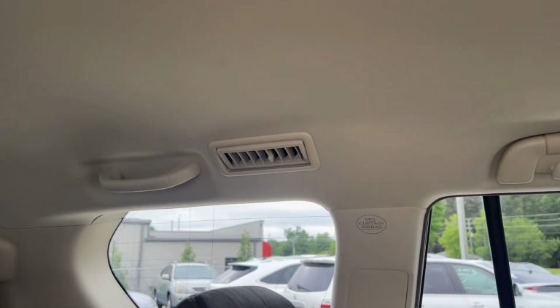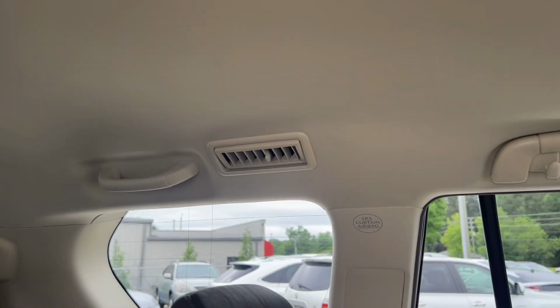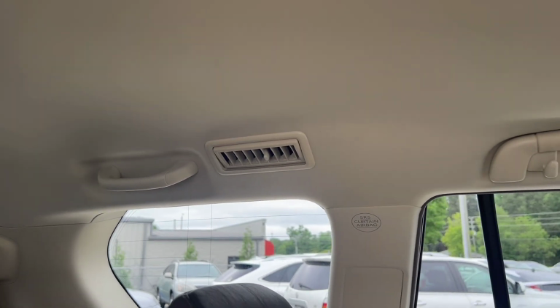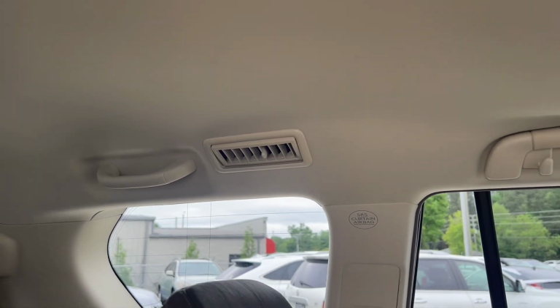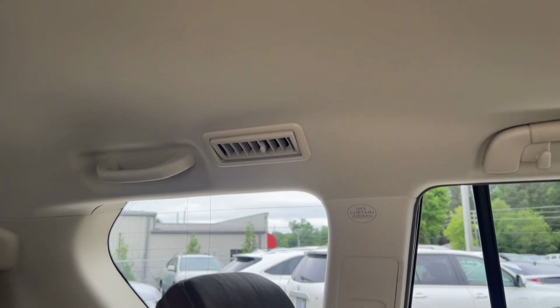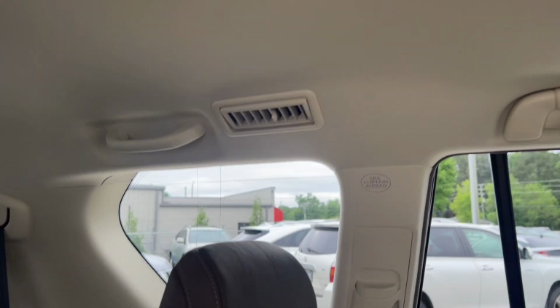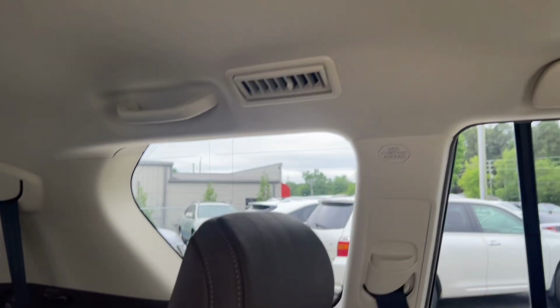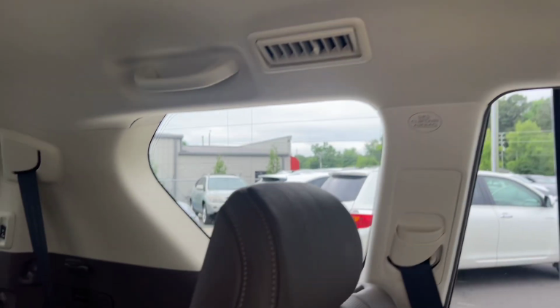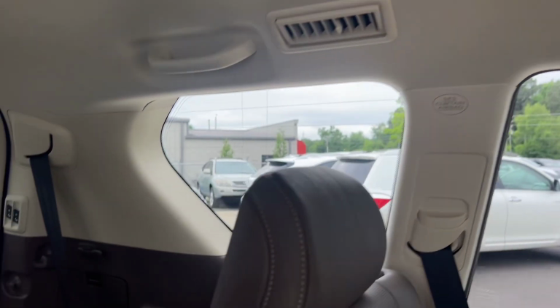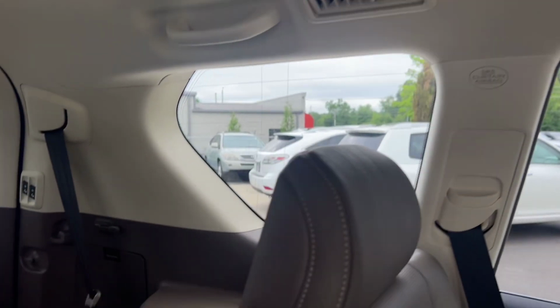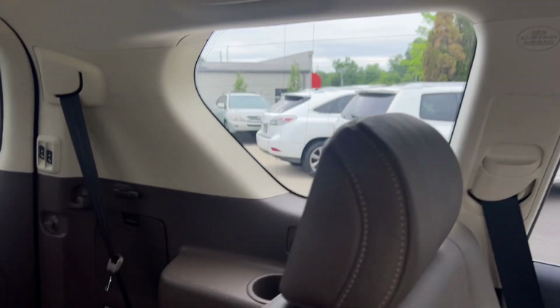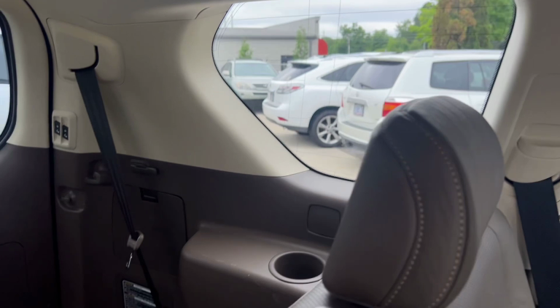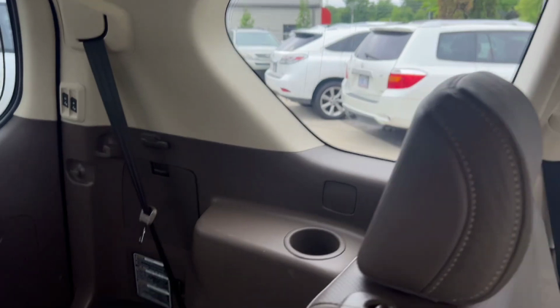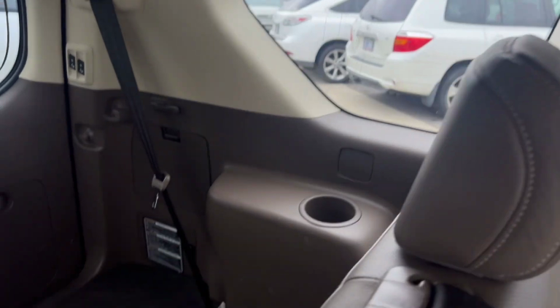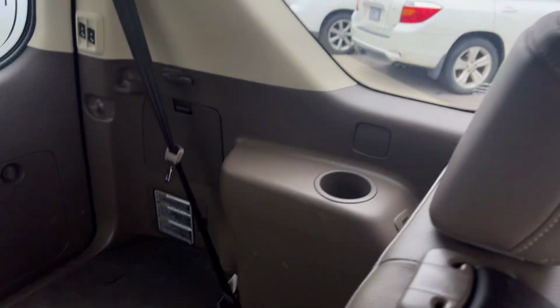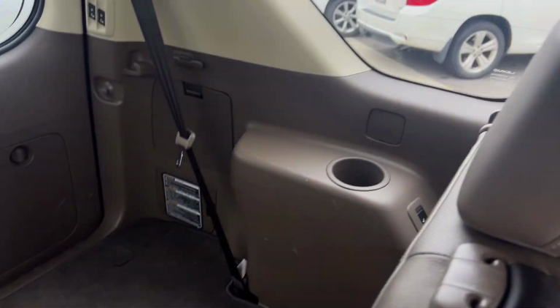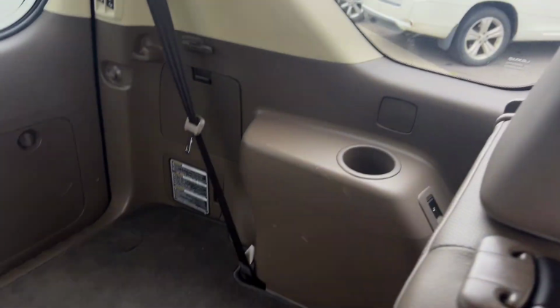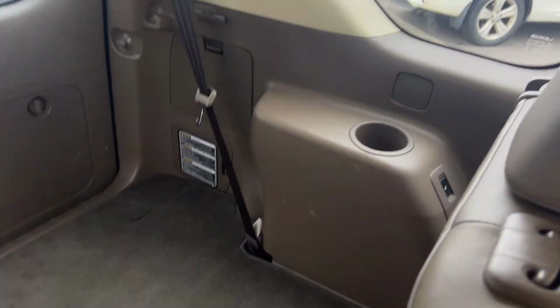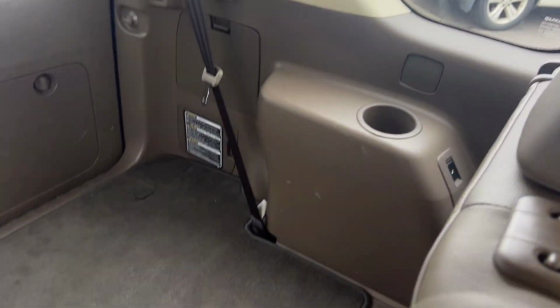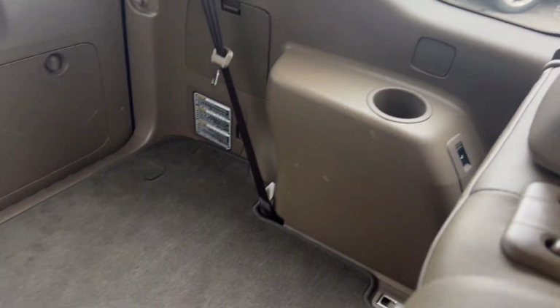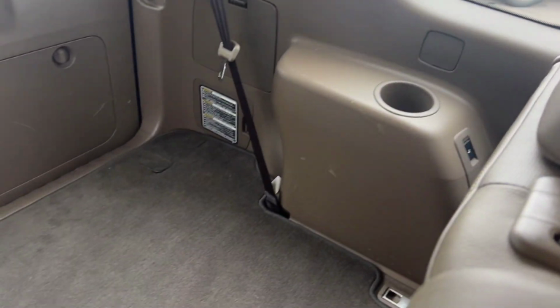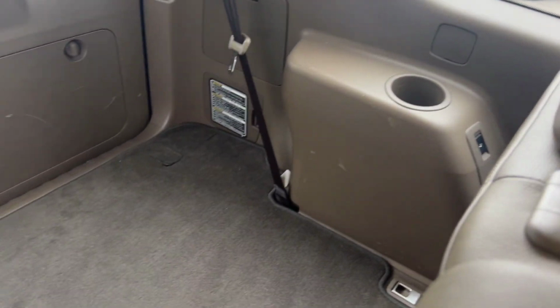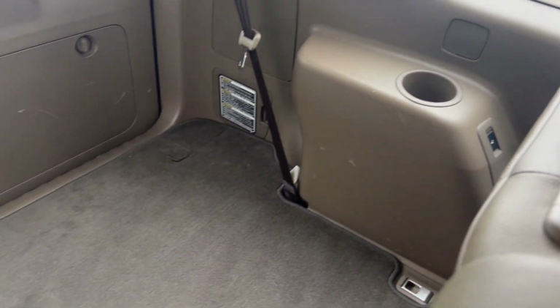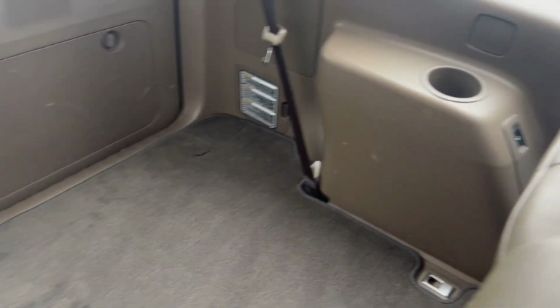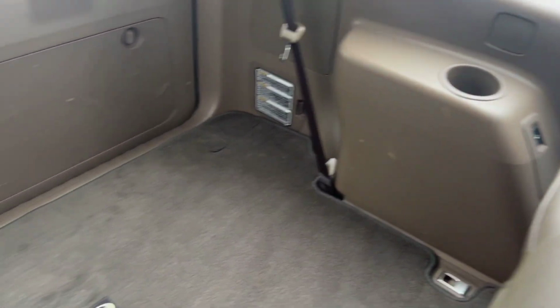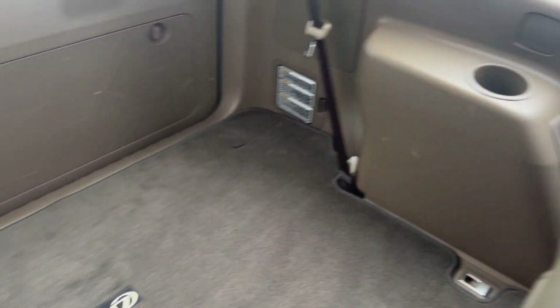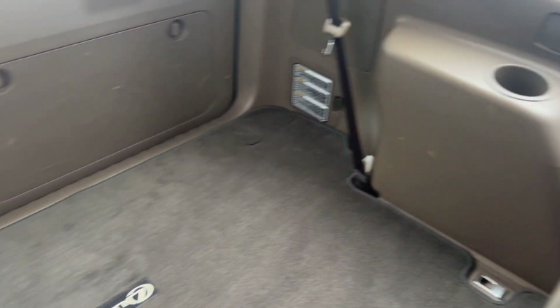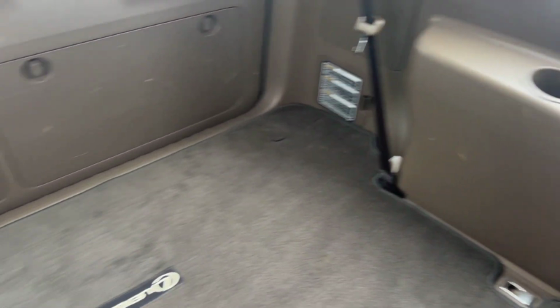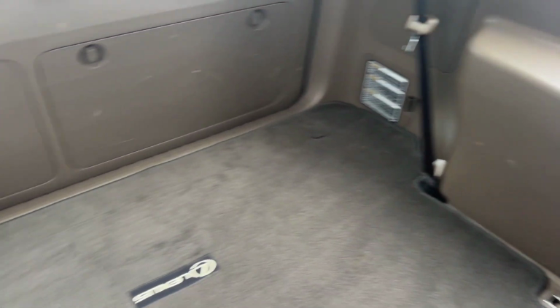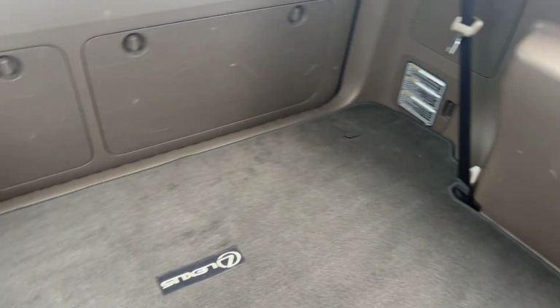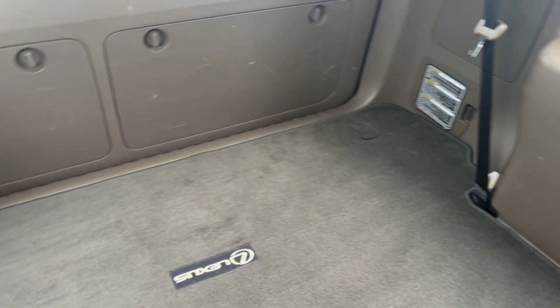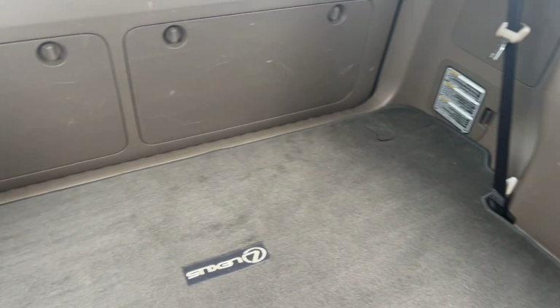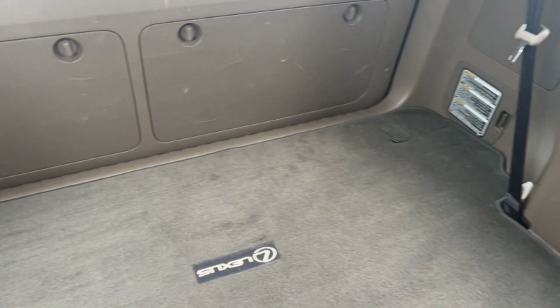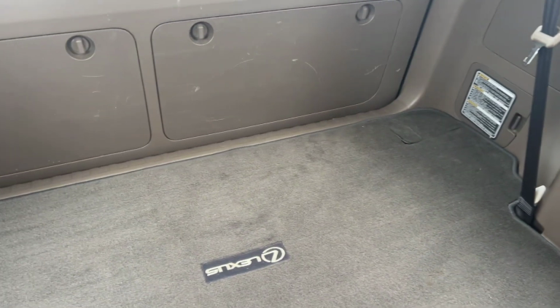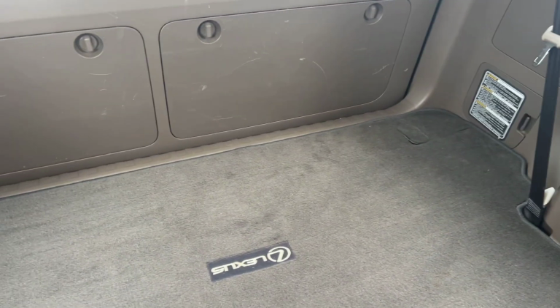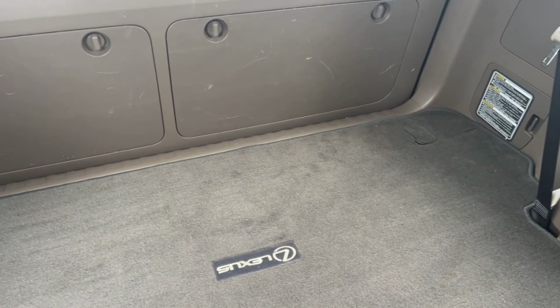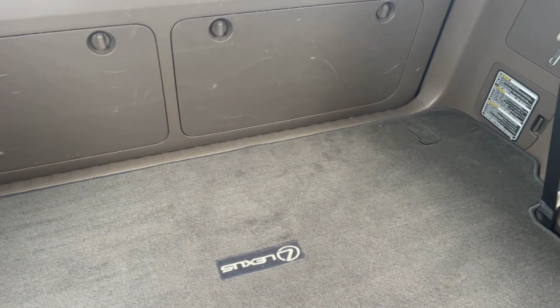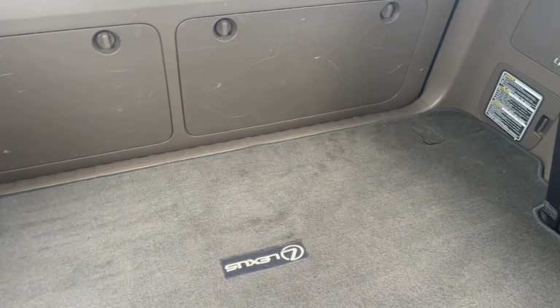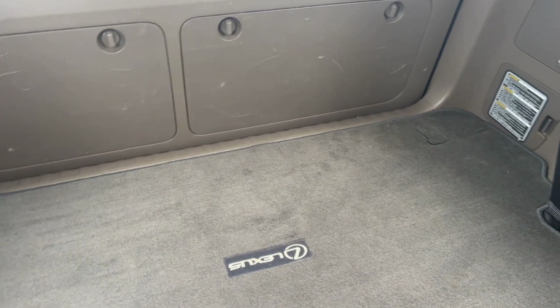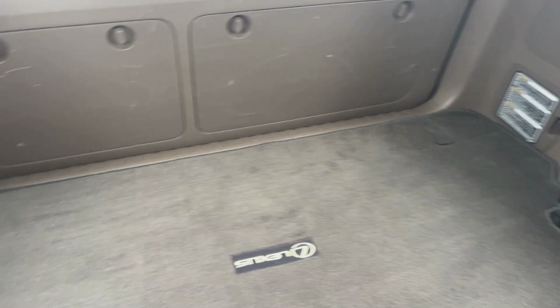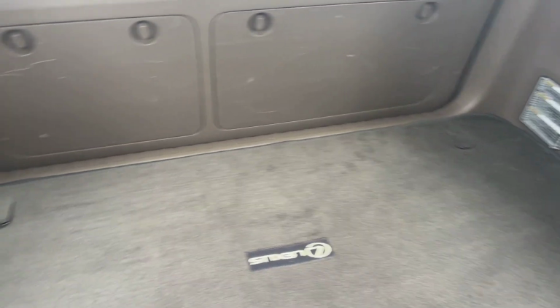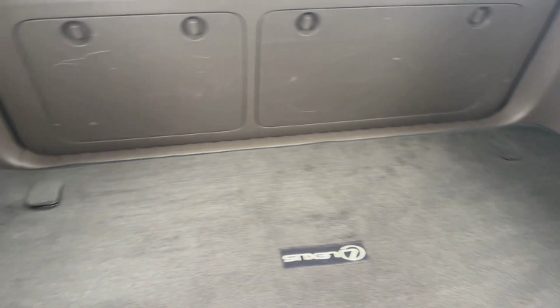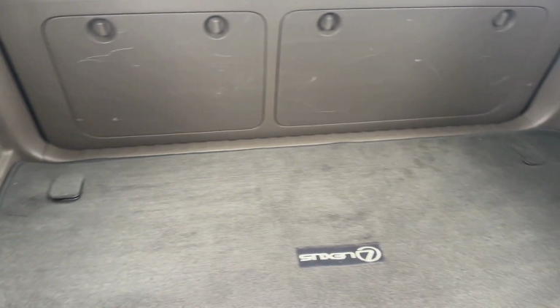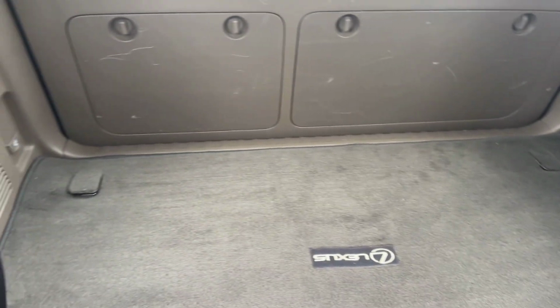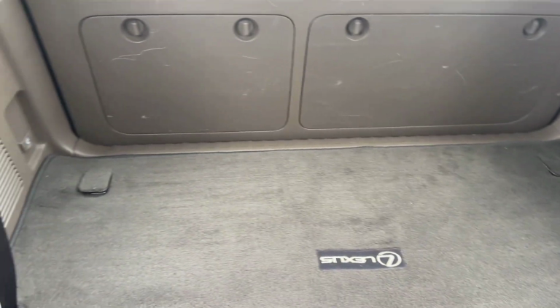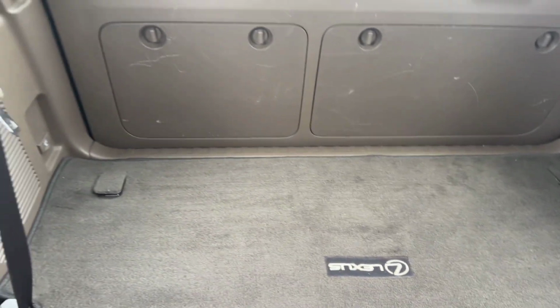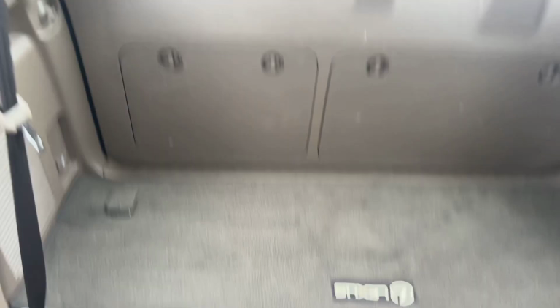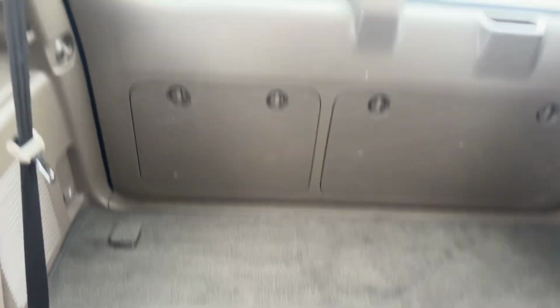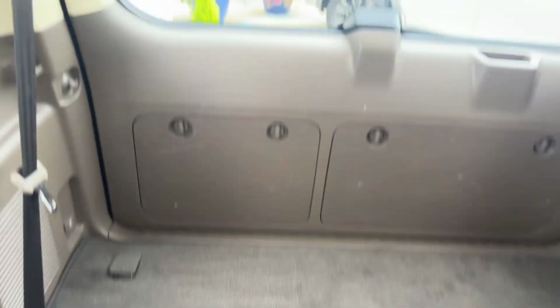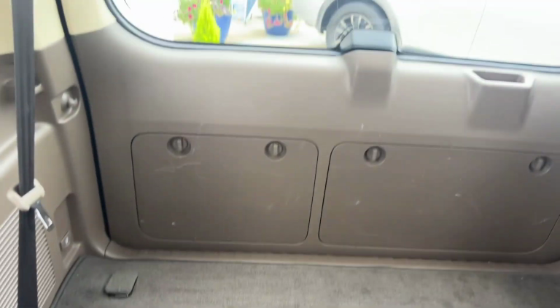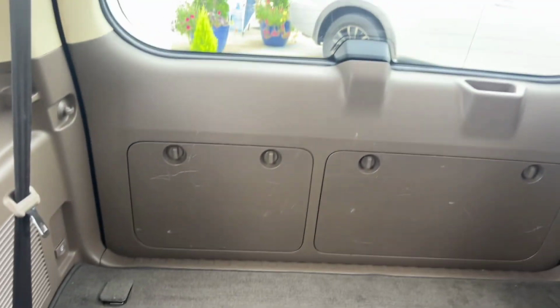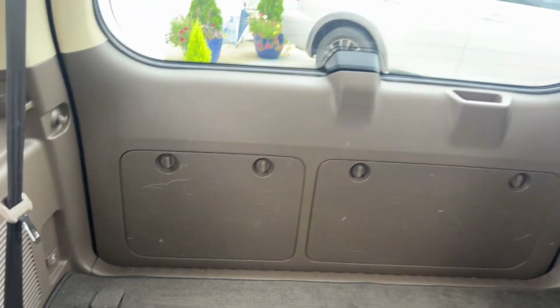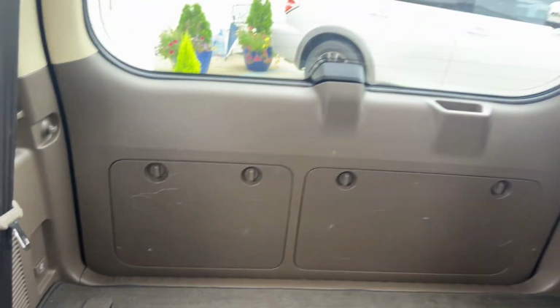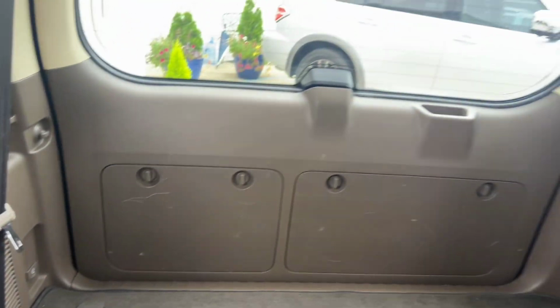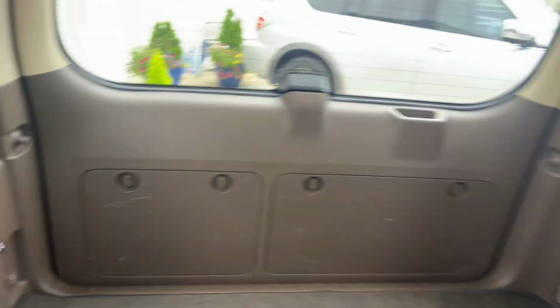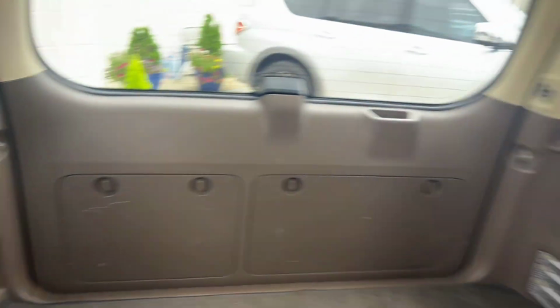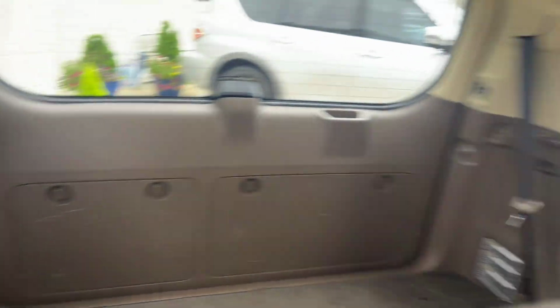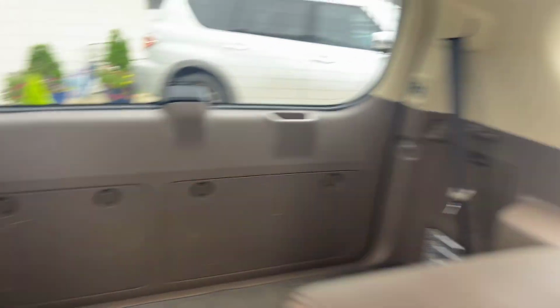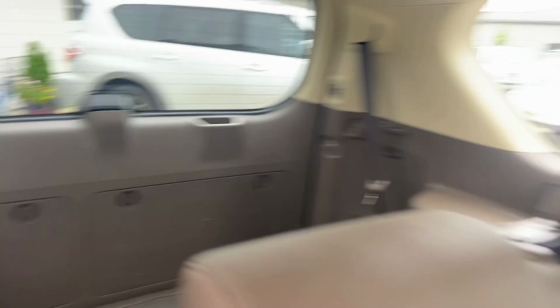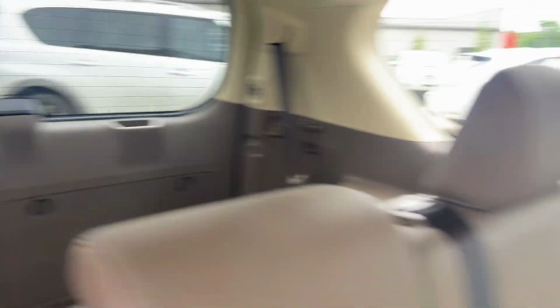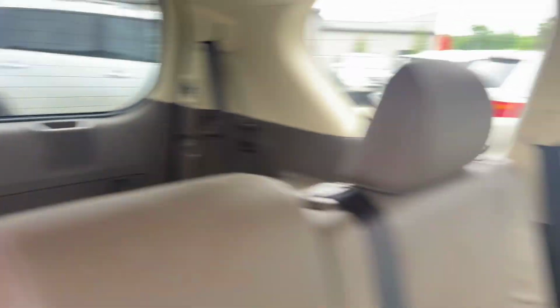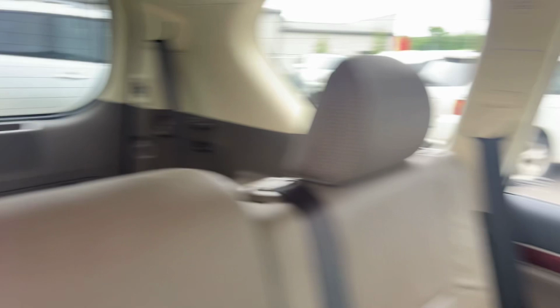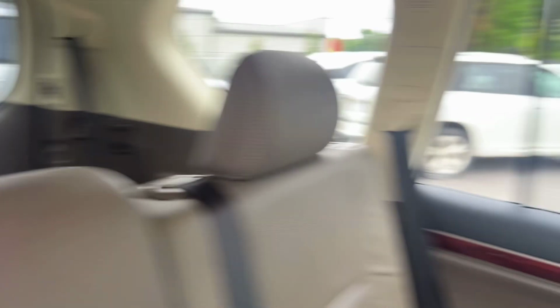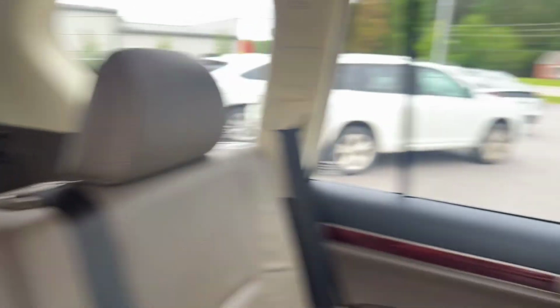Here's your trunk space with the third row down — very nice.